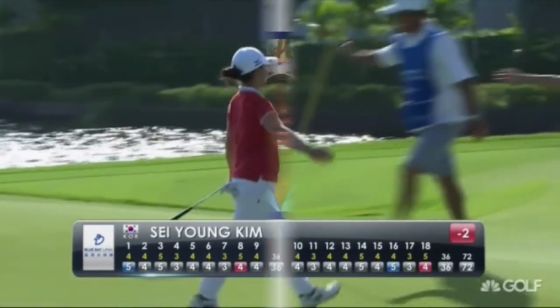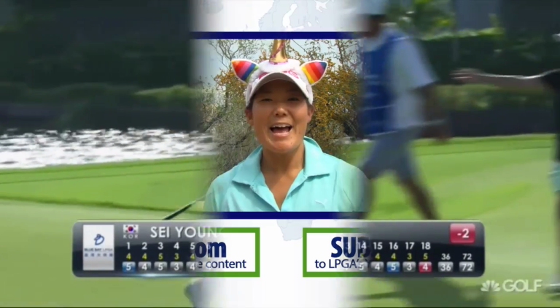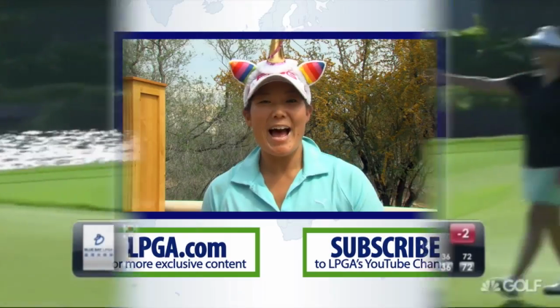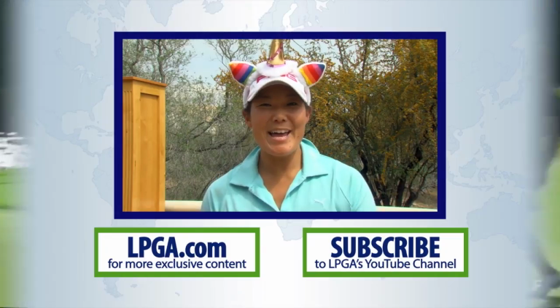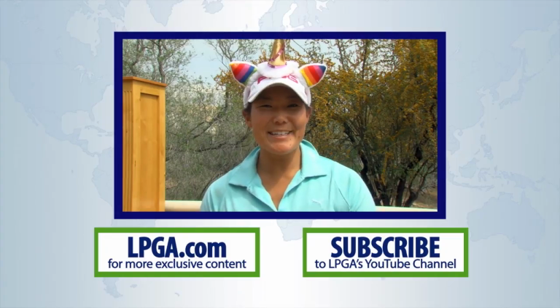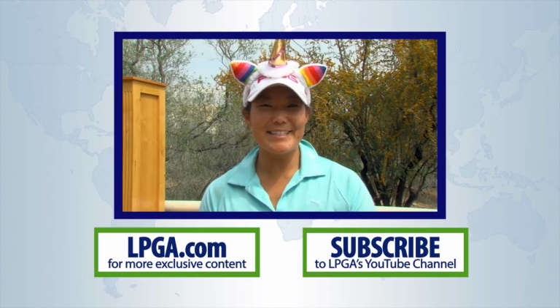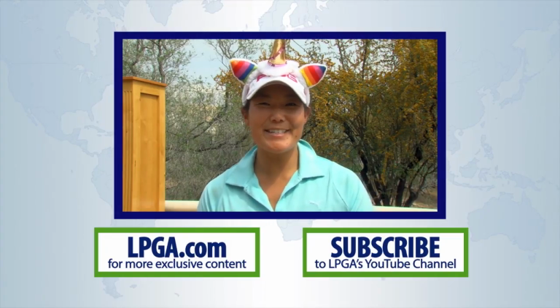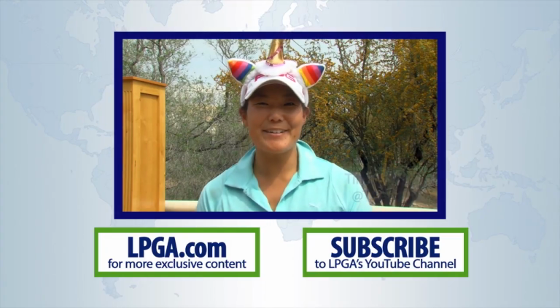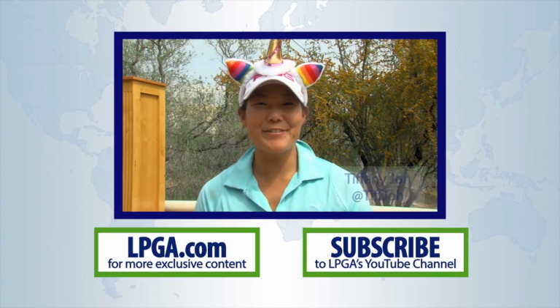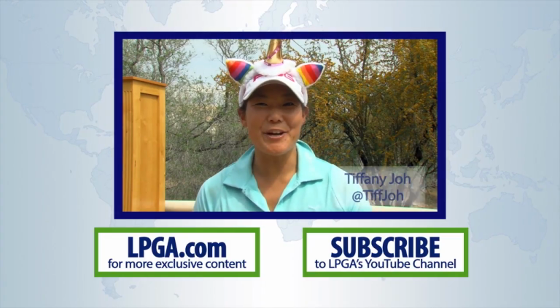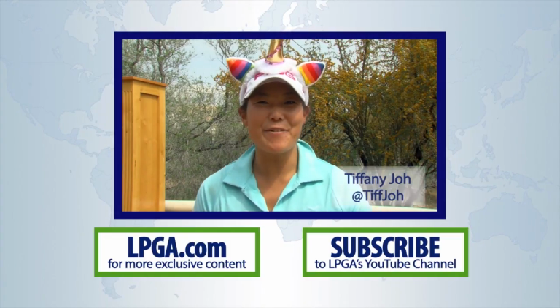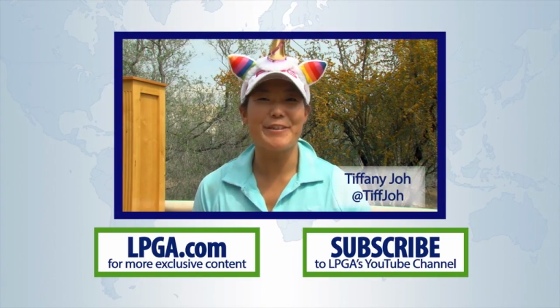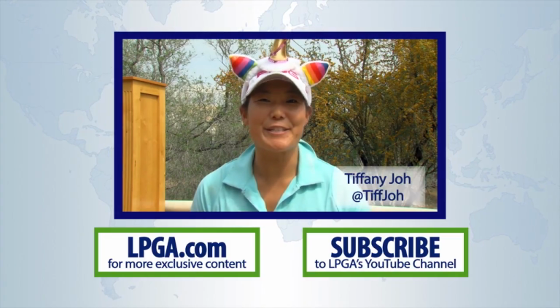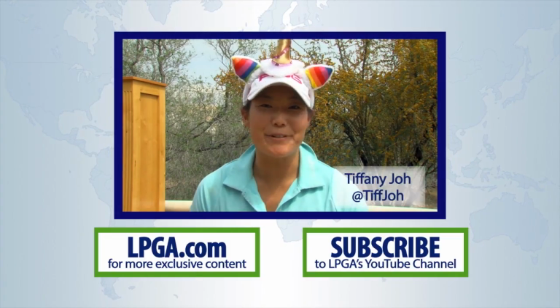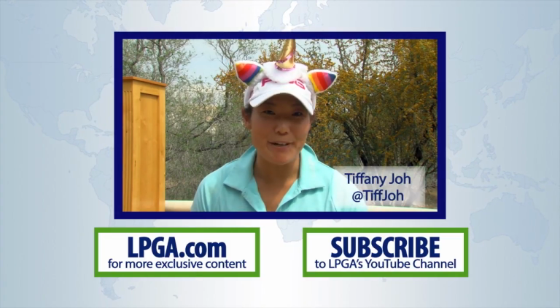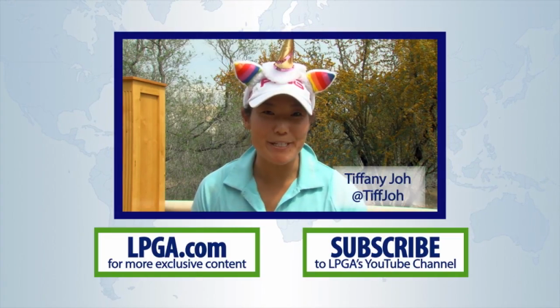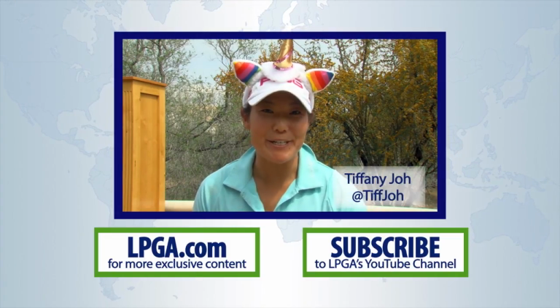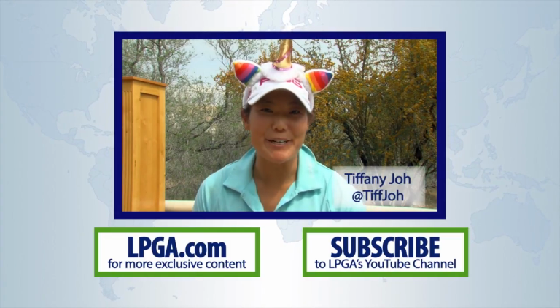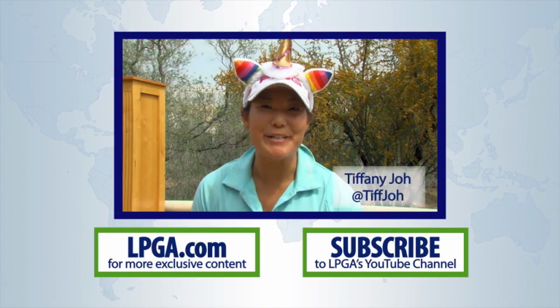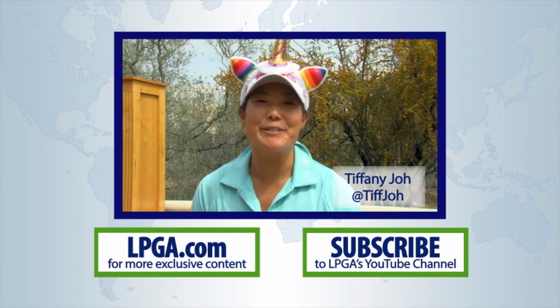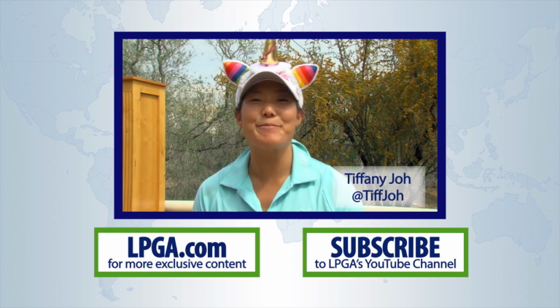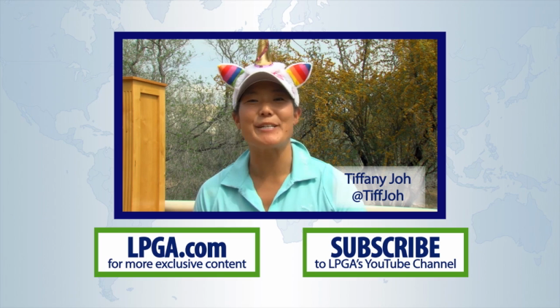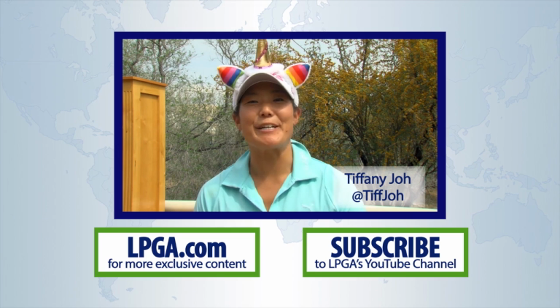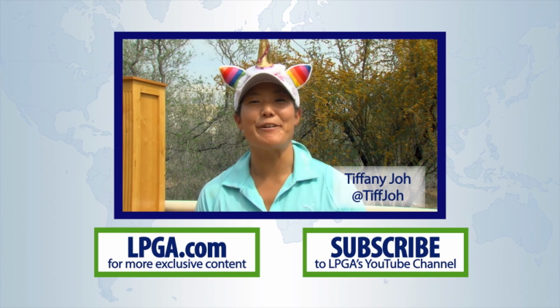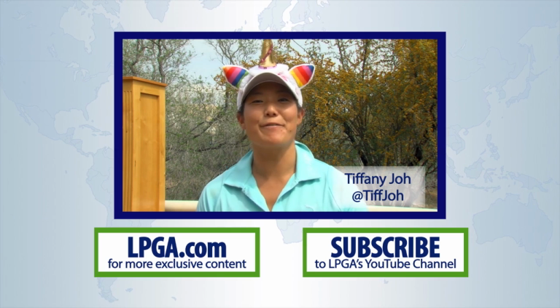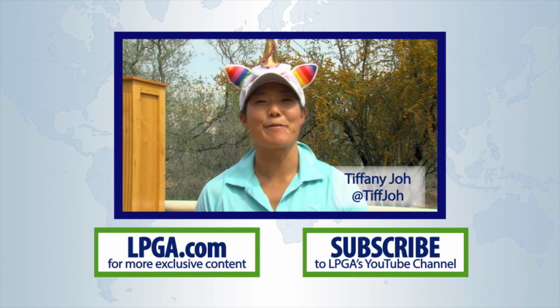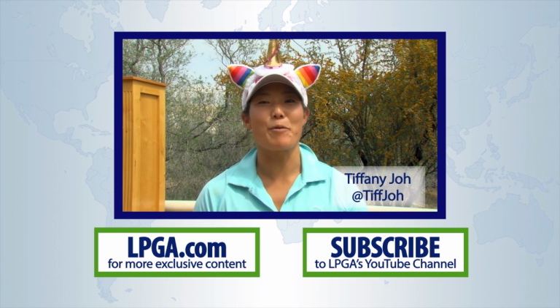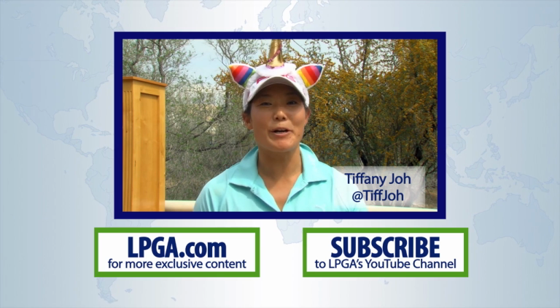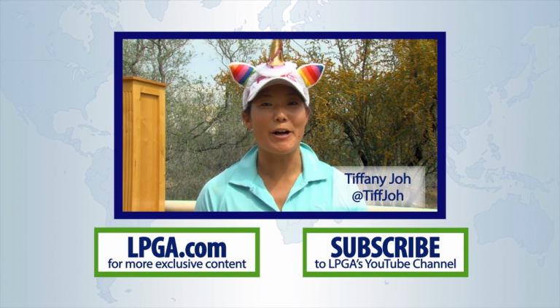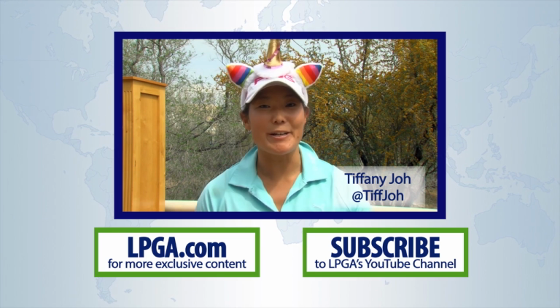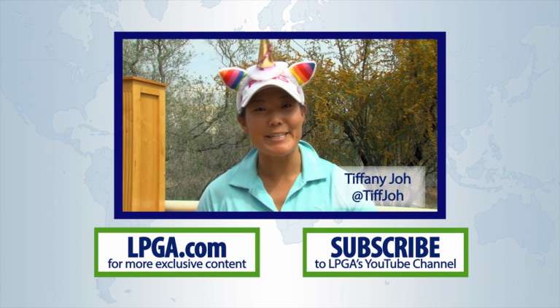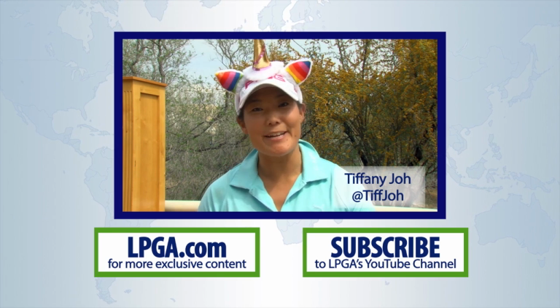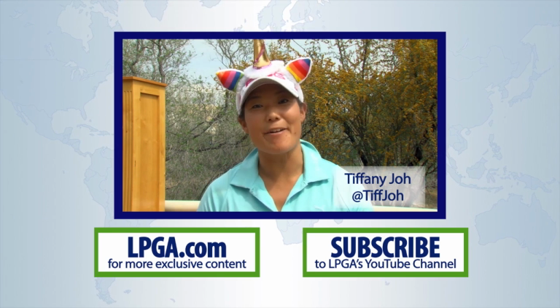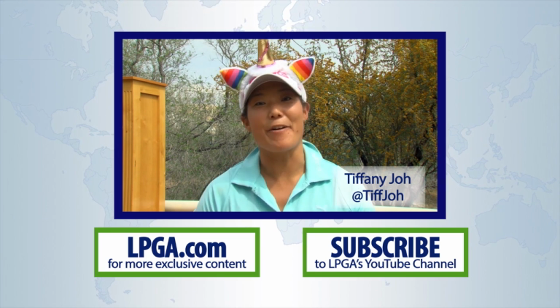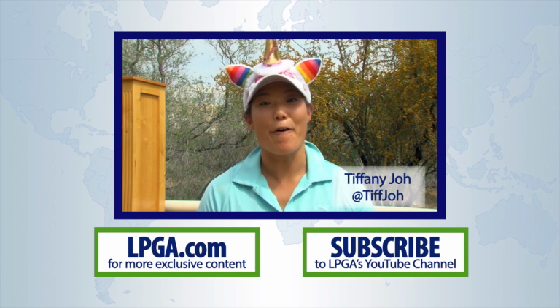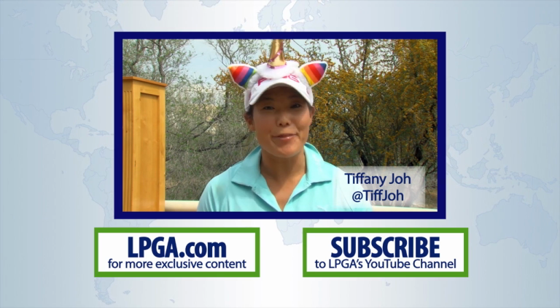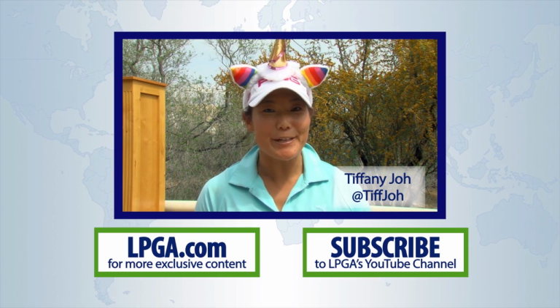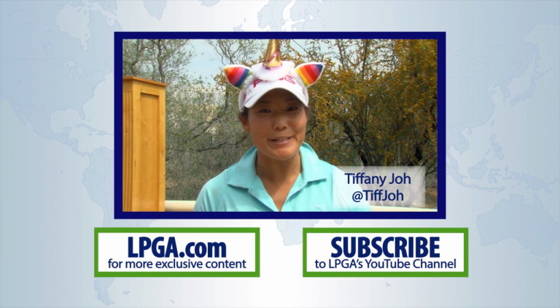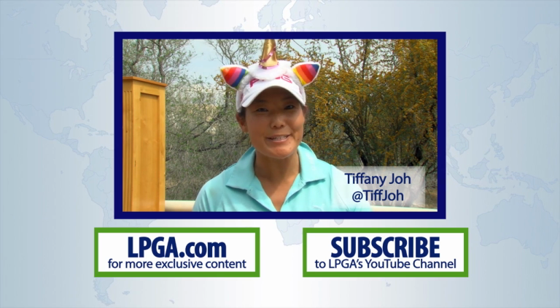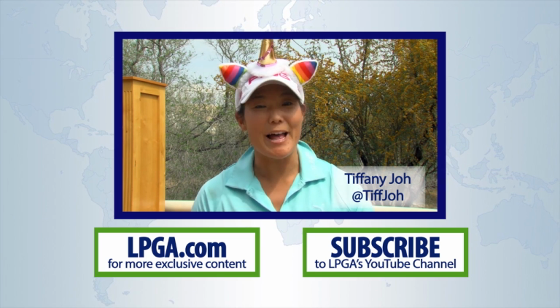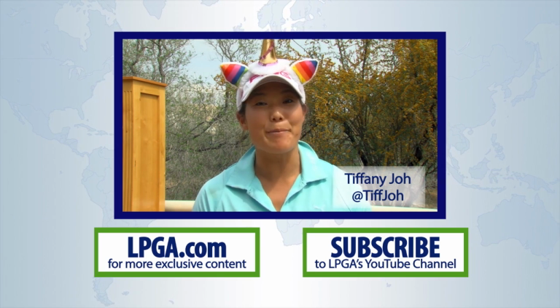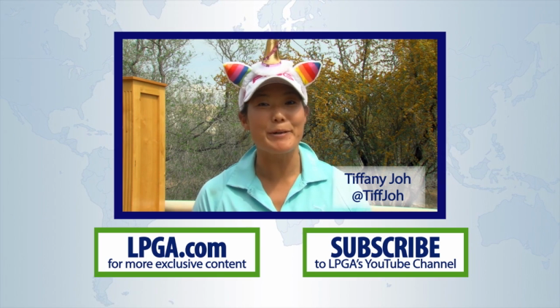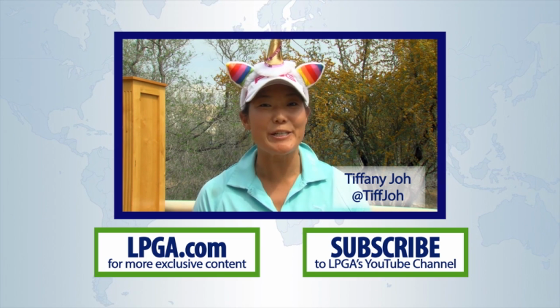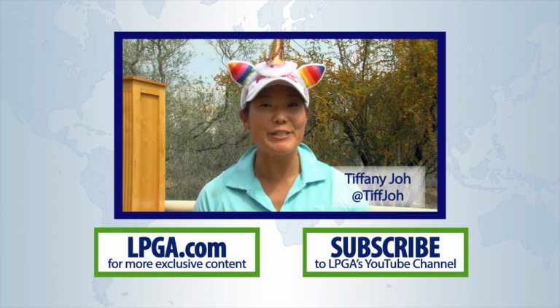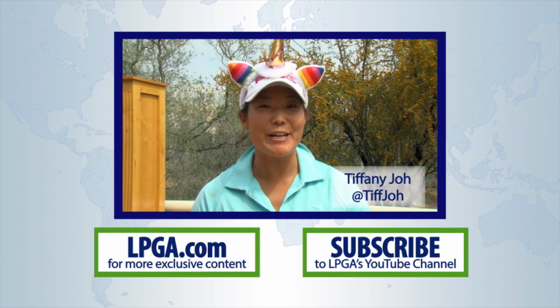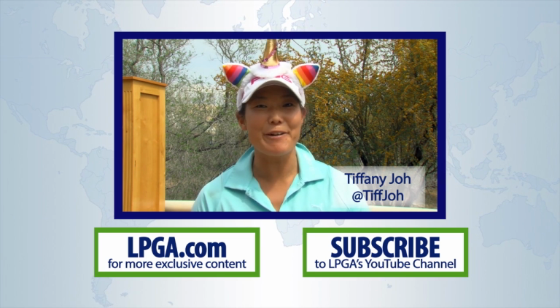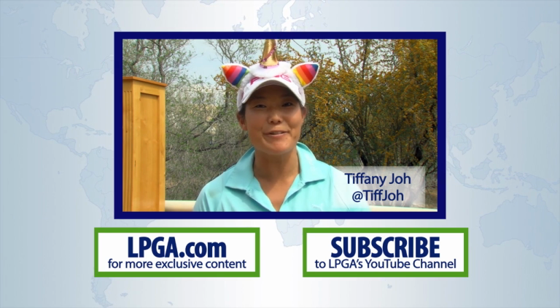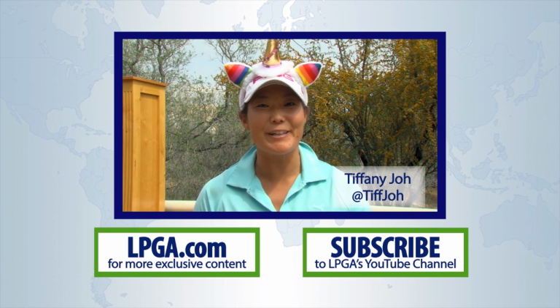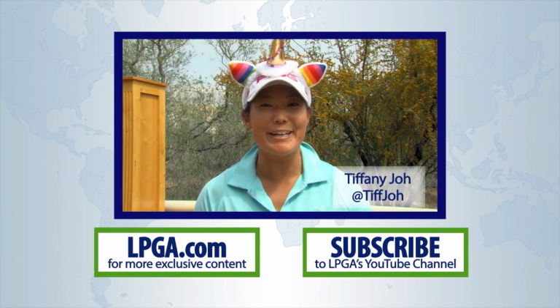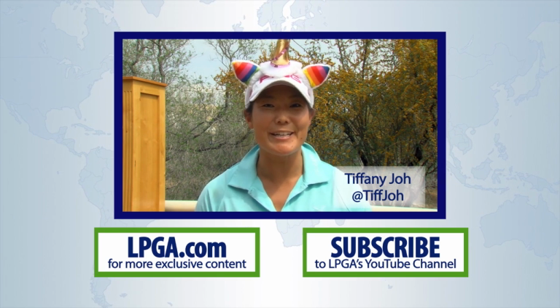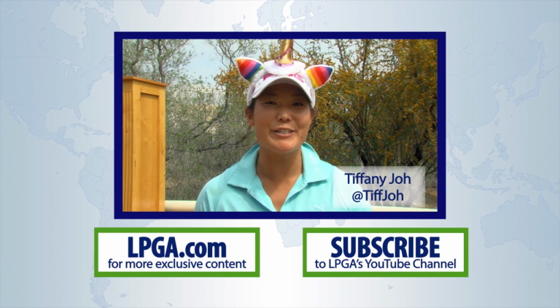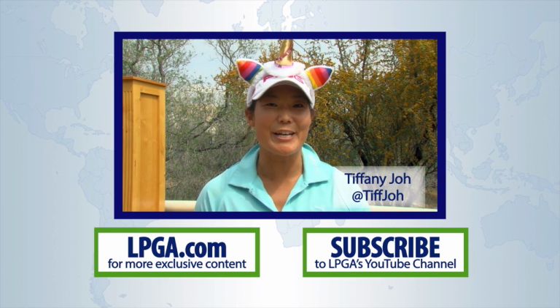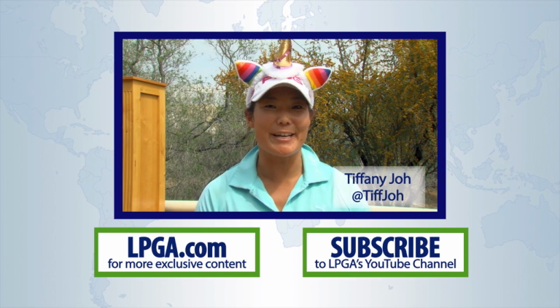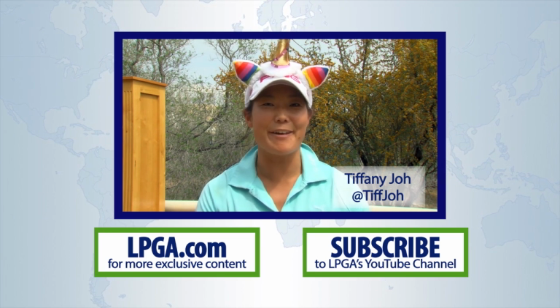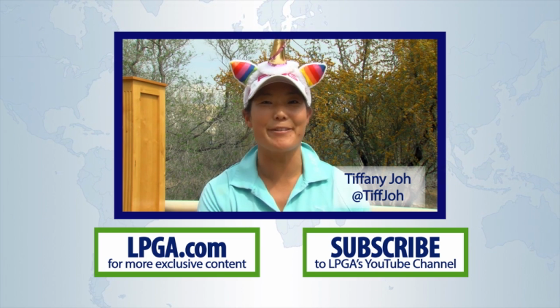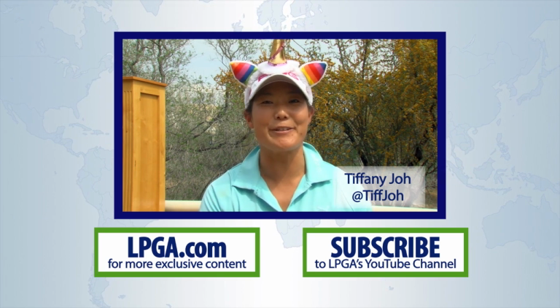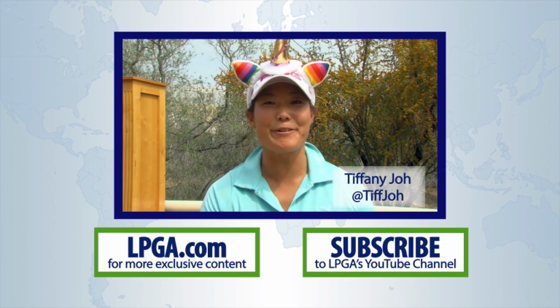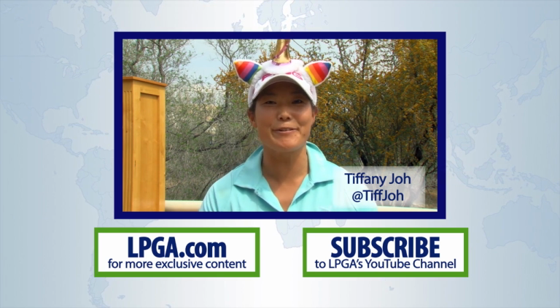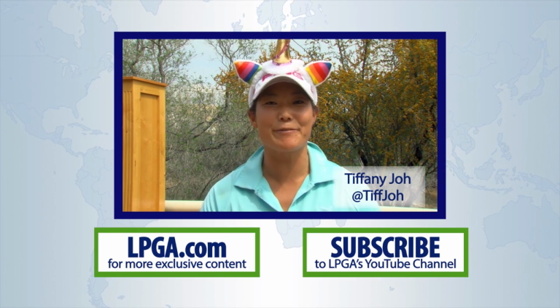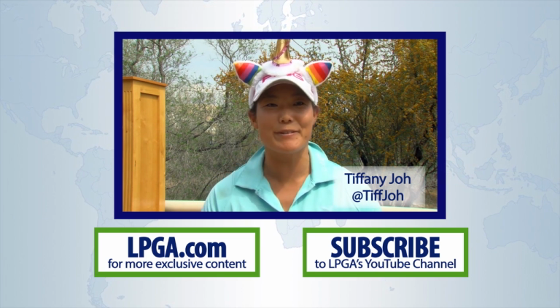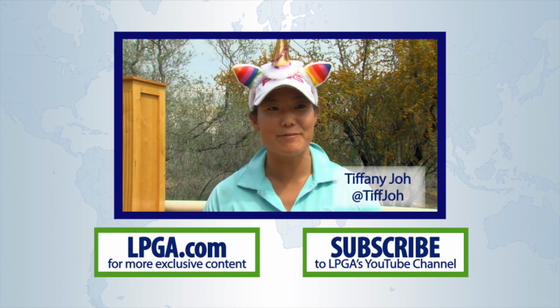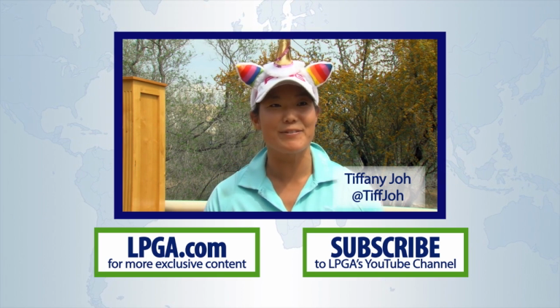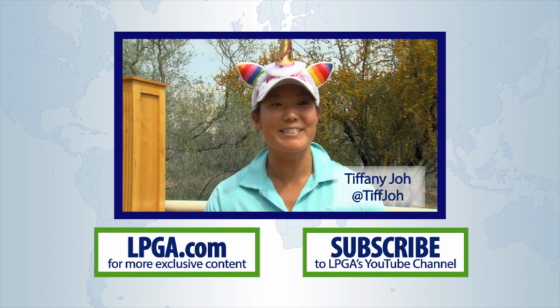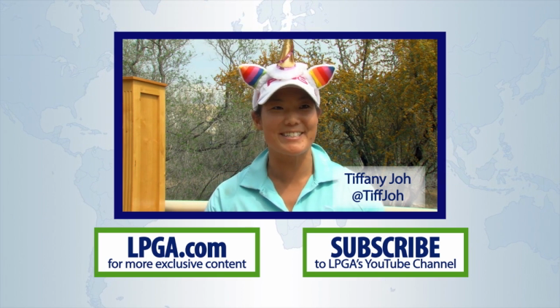Hi, this is Tiff Jo. Thanks for watching our YouTube channel. For more content on all things LPGA related, check out the new LPGA.com.